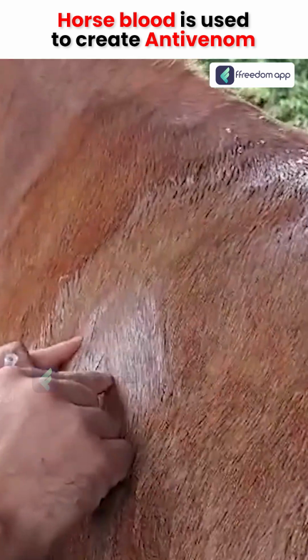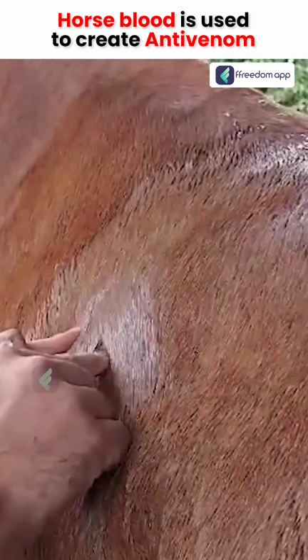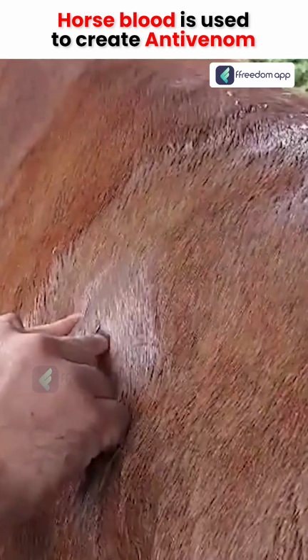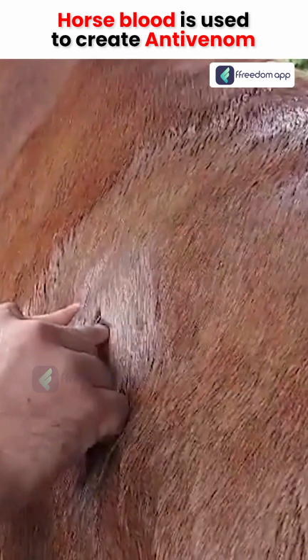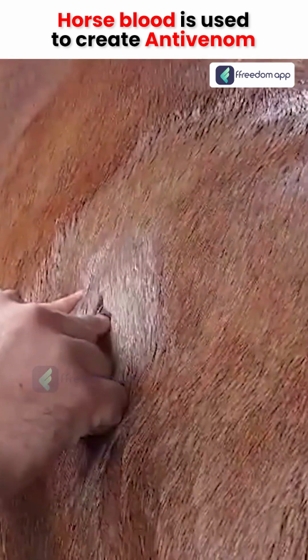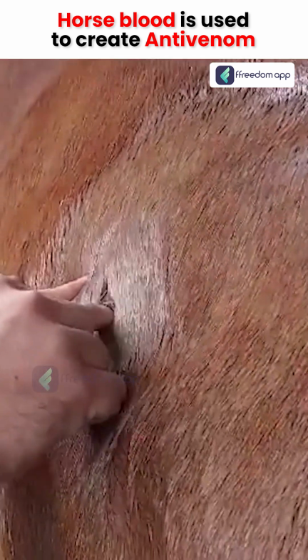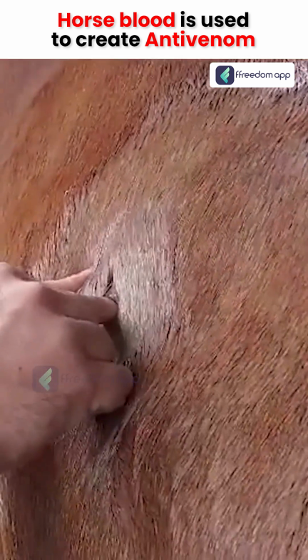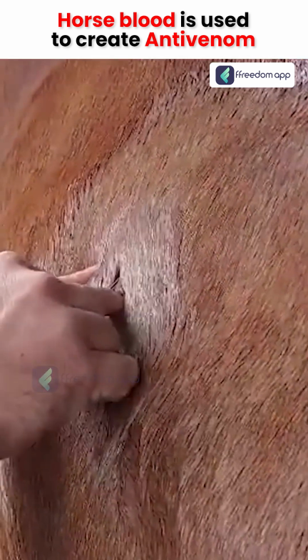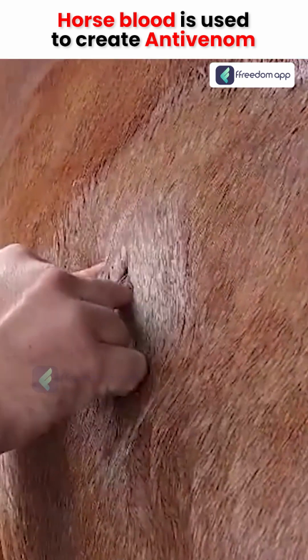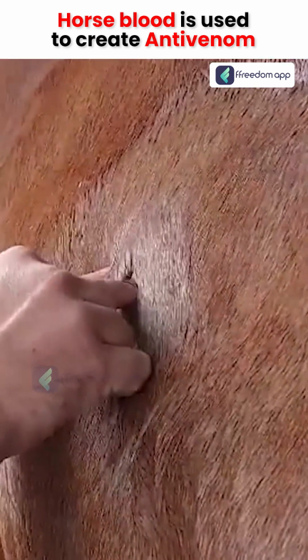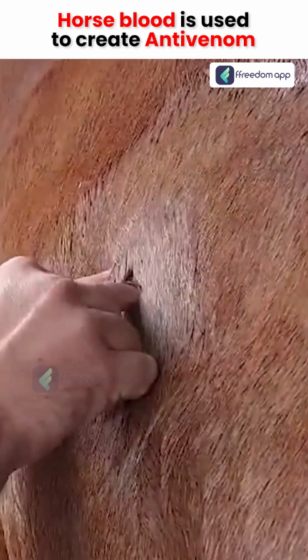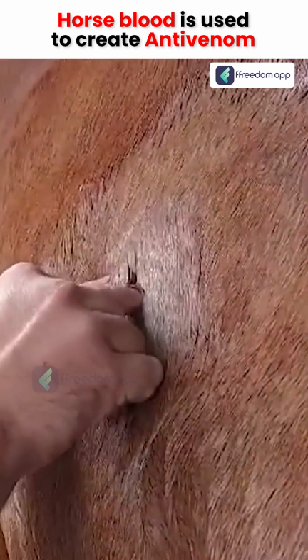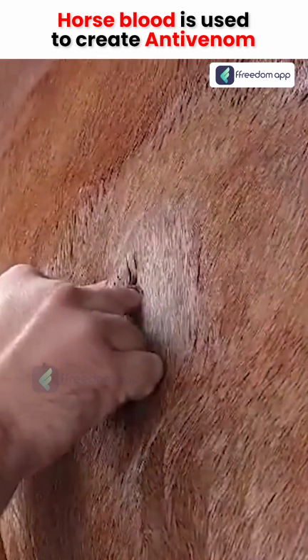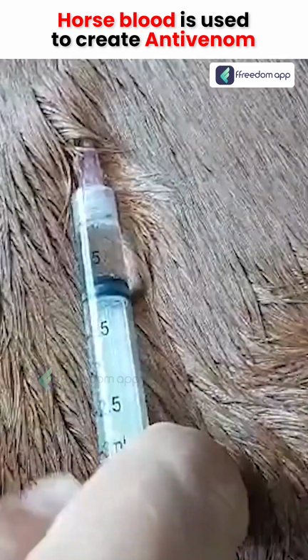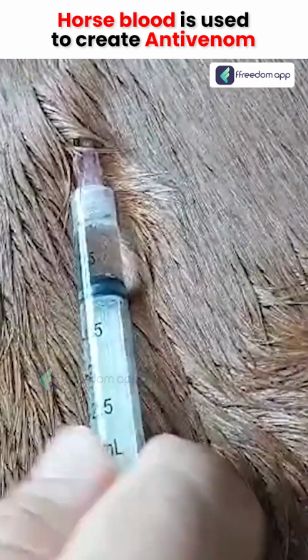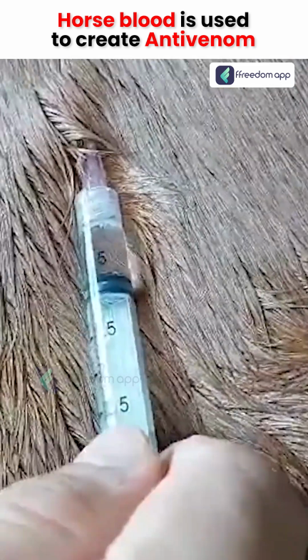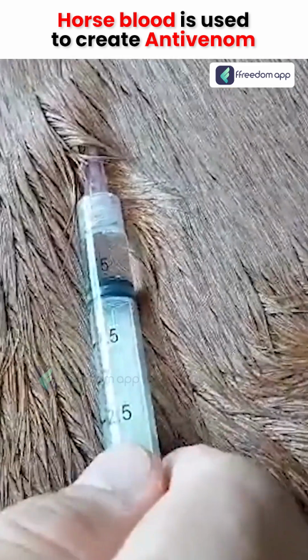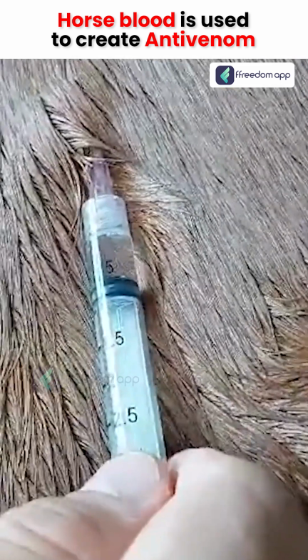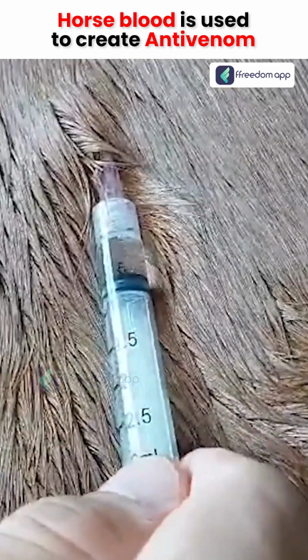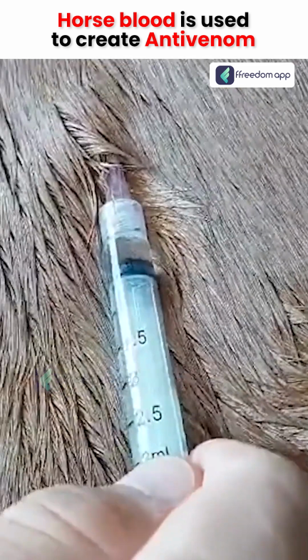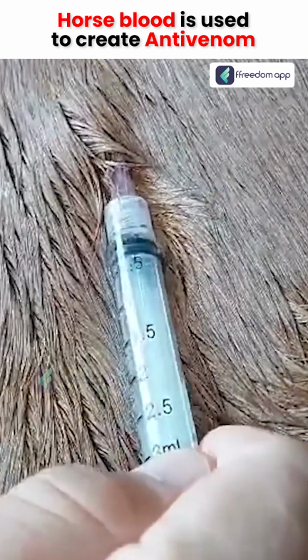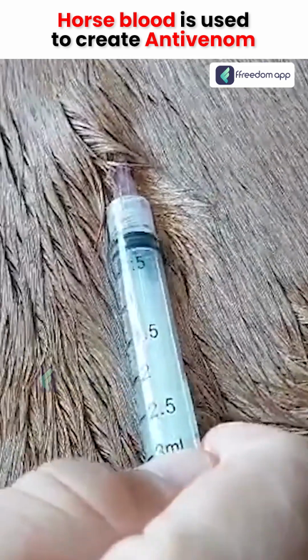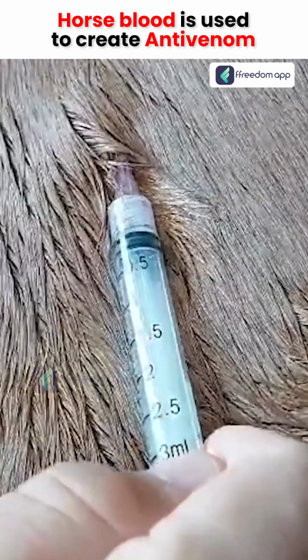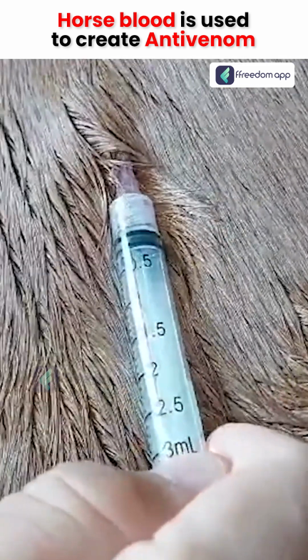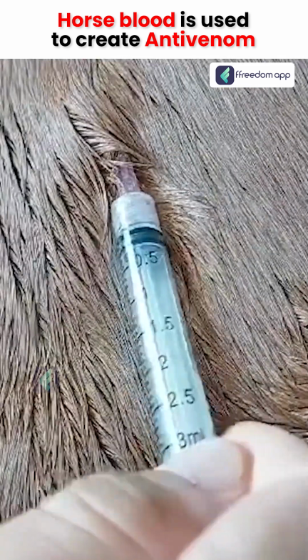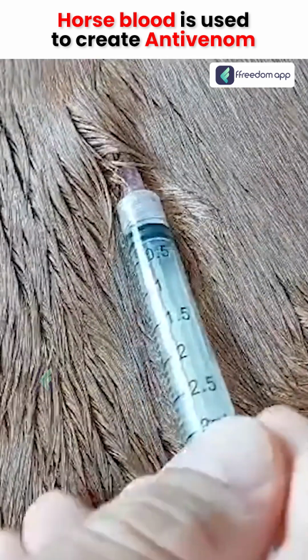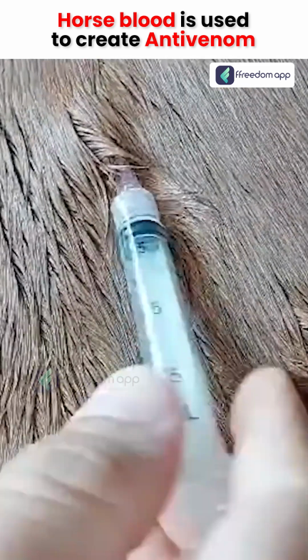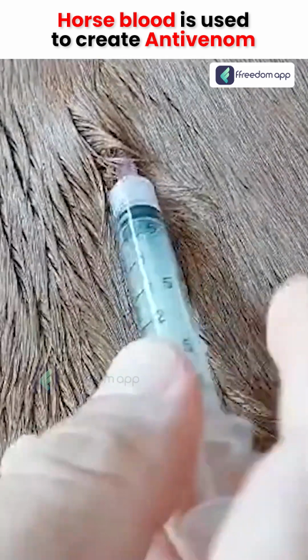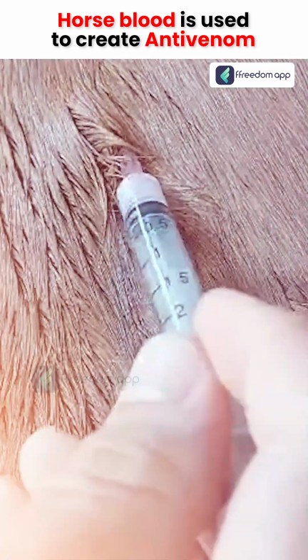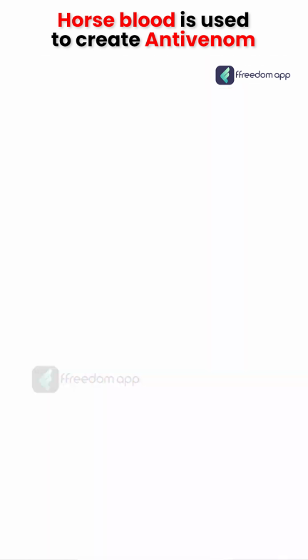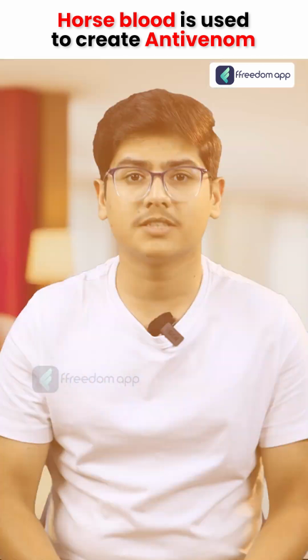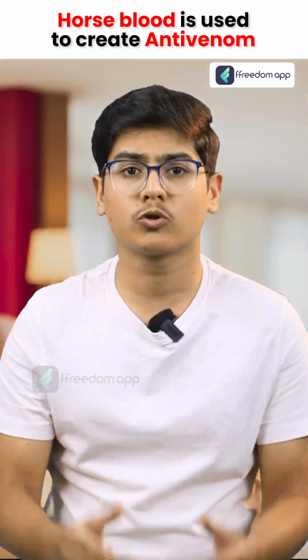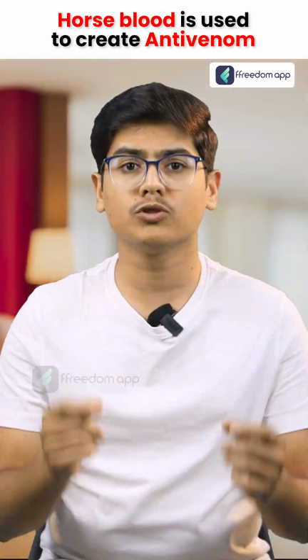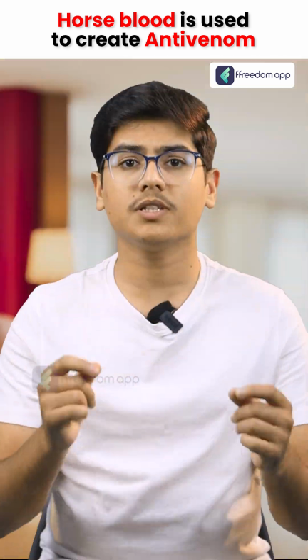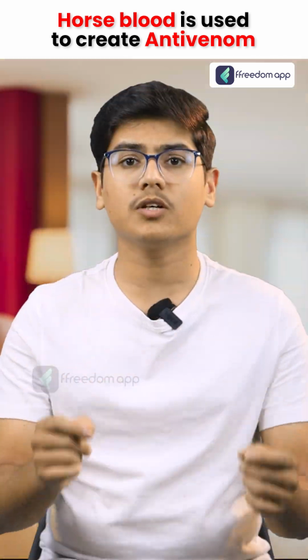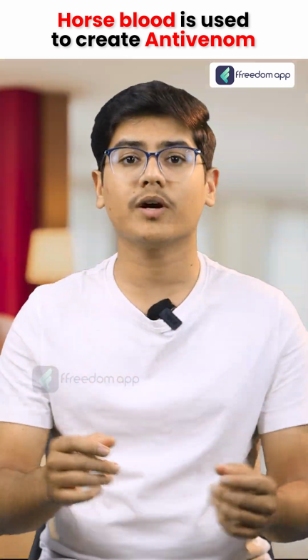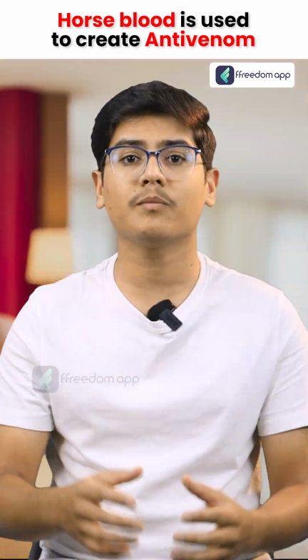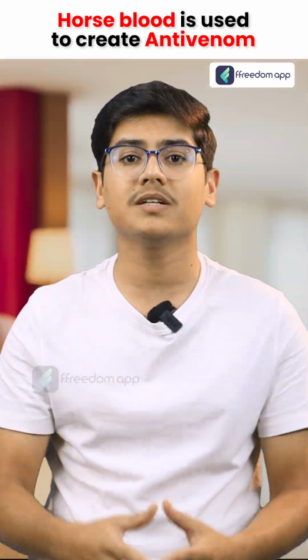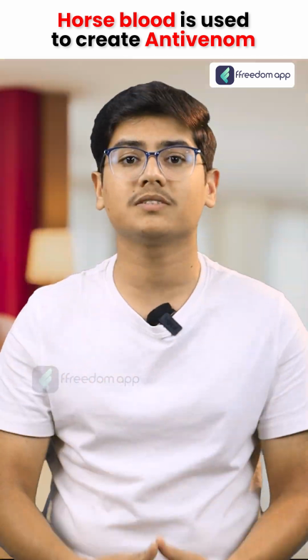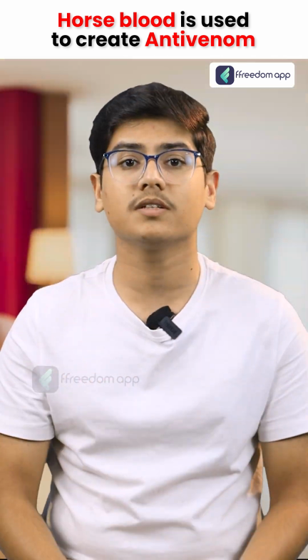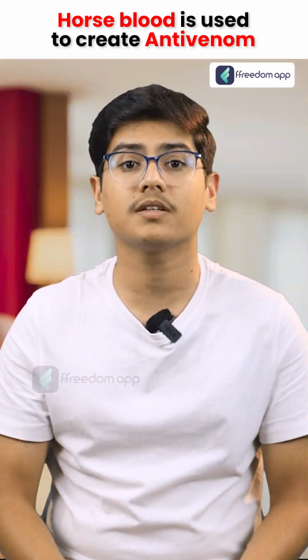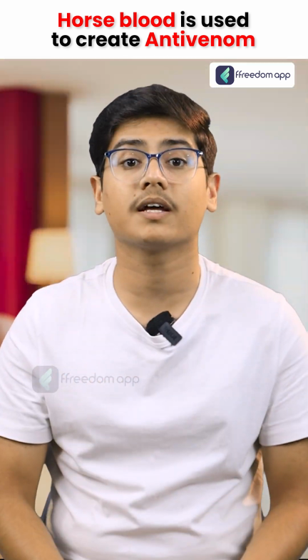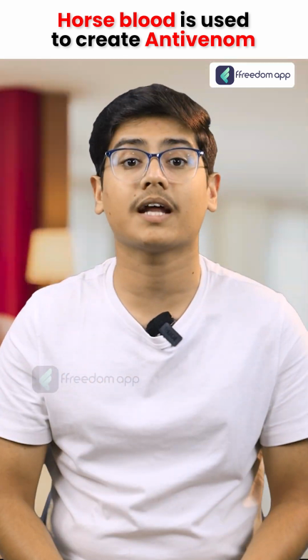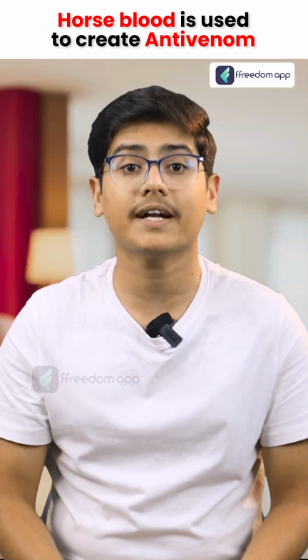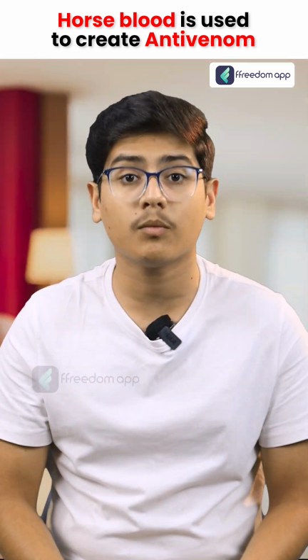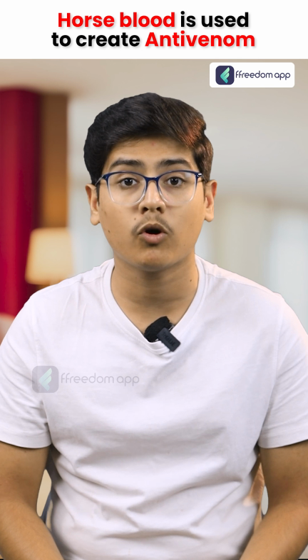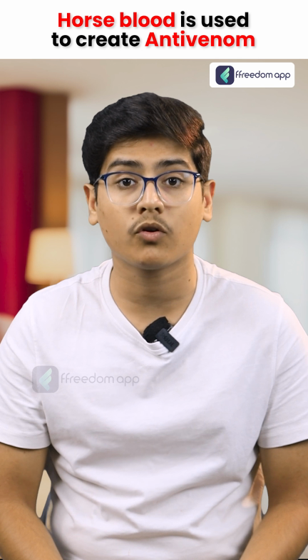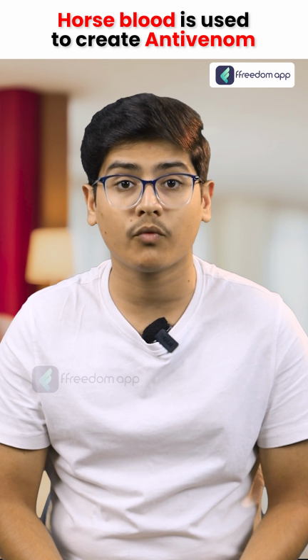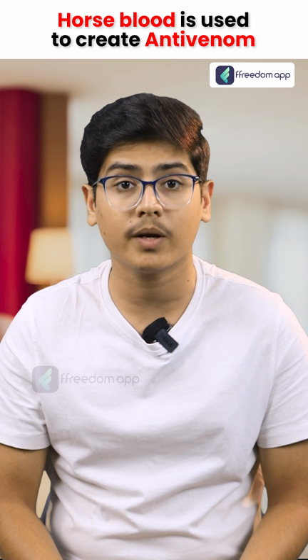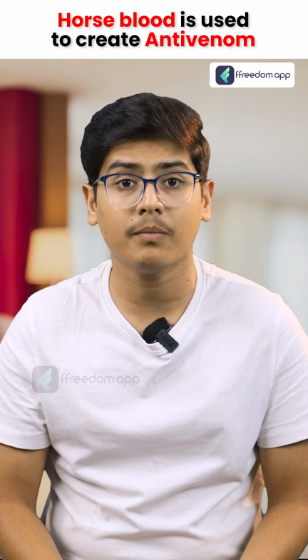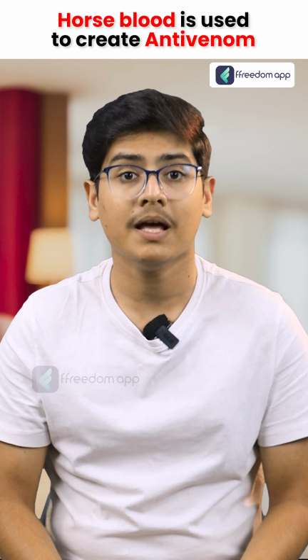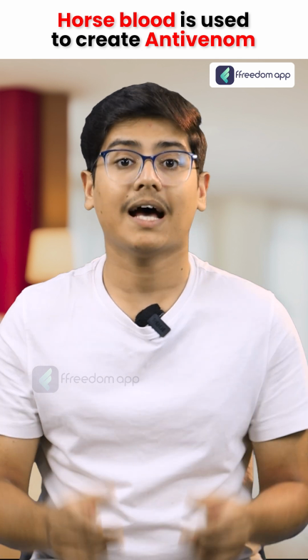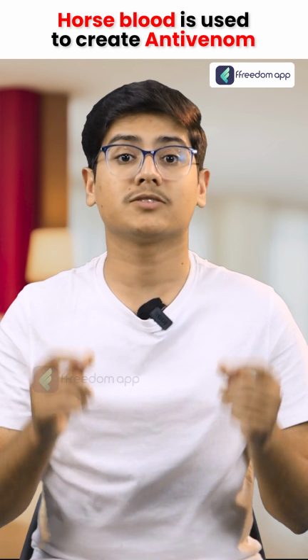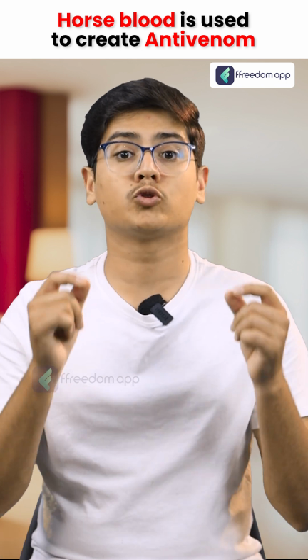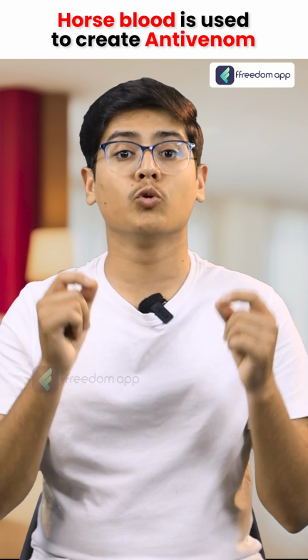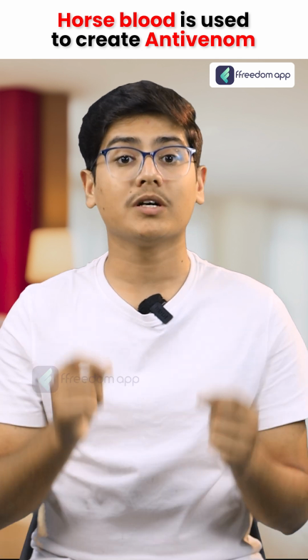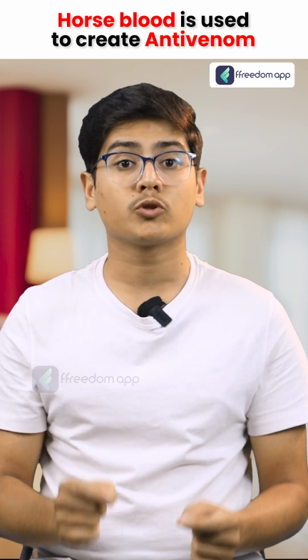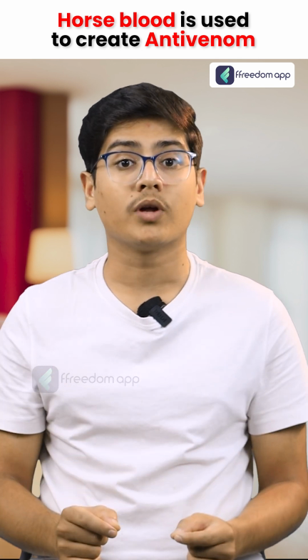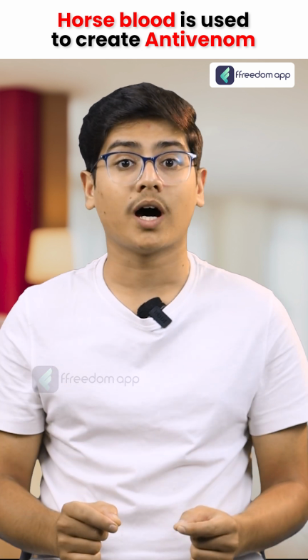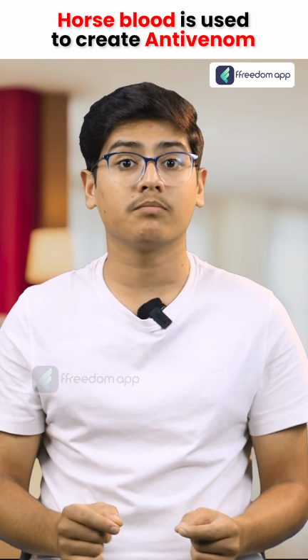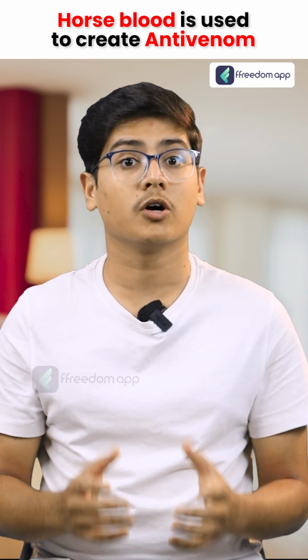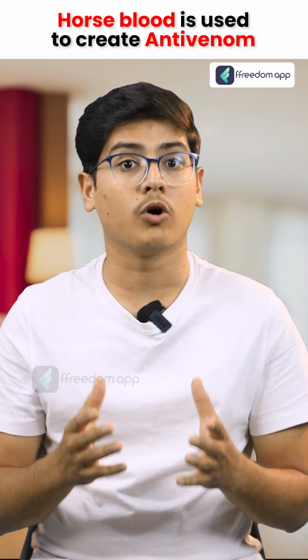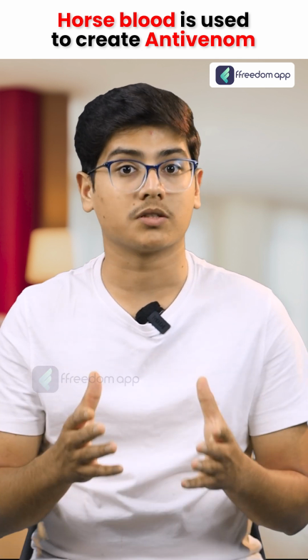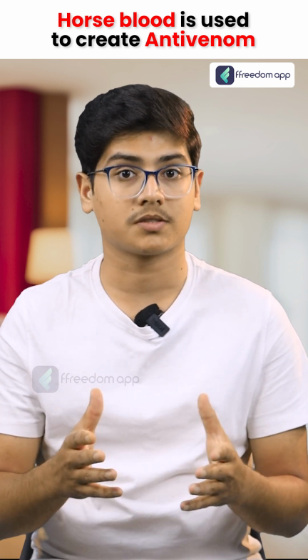Small, precise doses of the venom are then injected into horses. It's crucial to administer the right amount of venom, as too much could harm the horse.